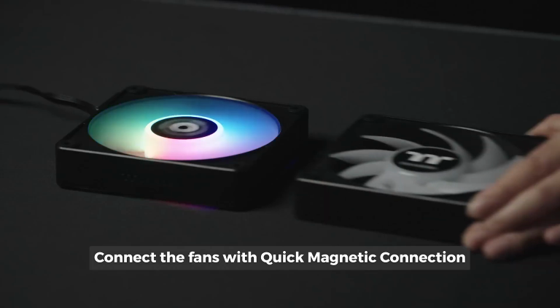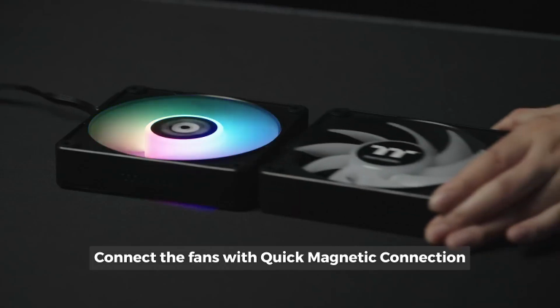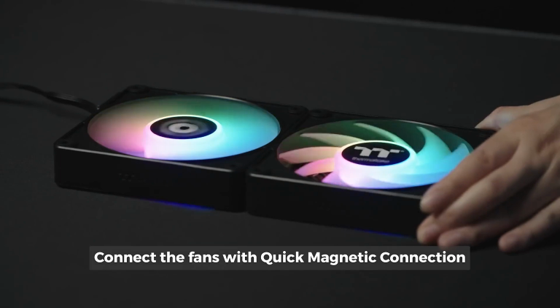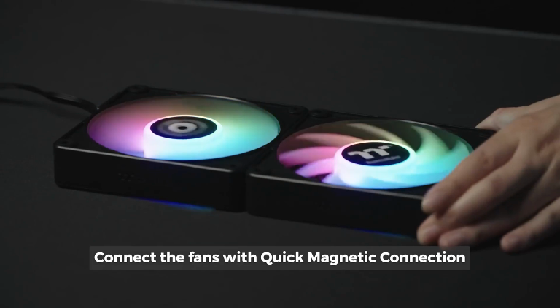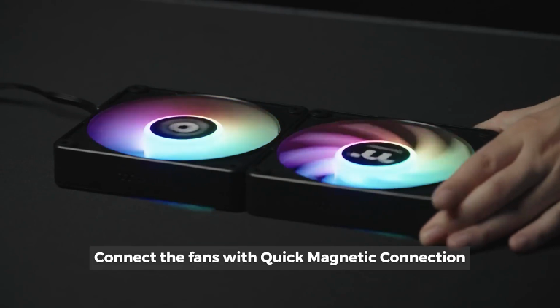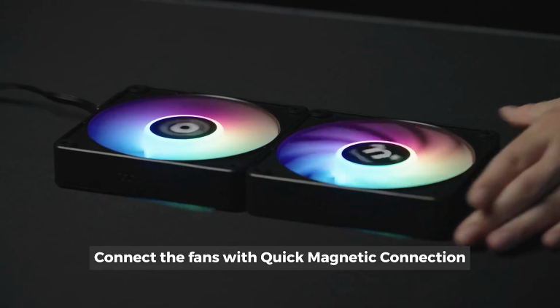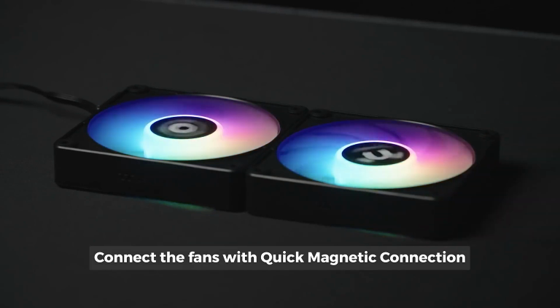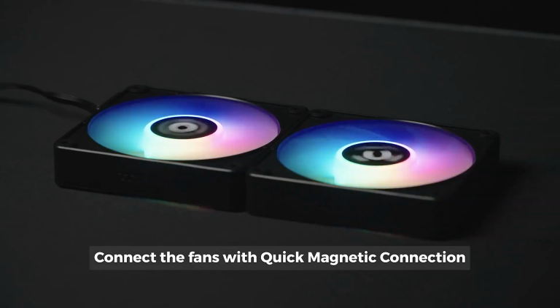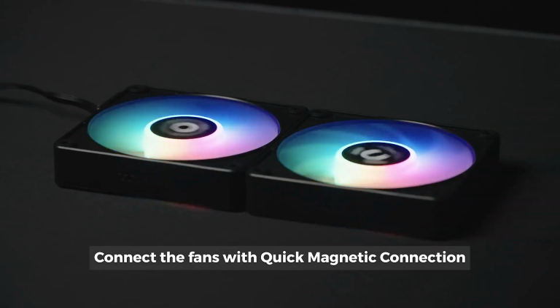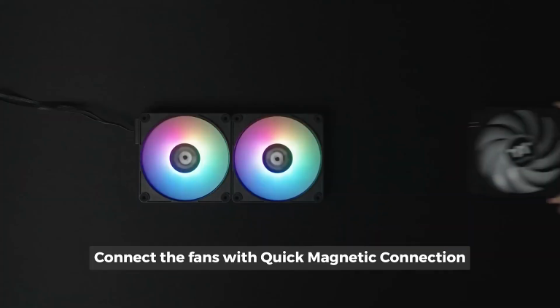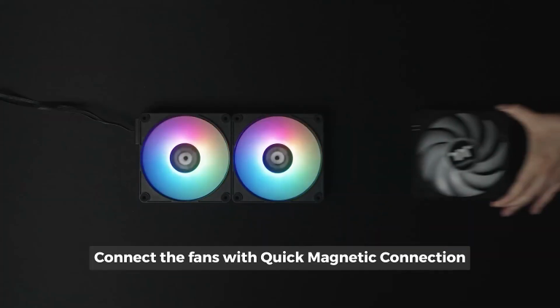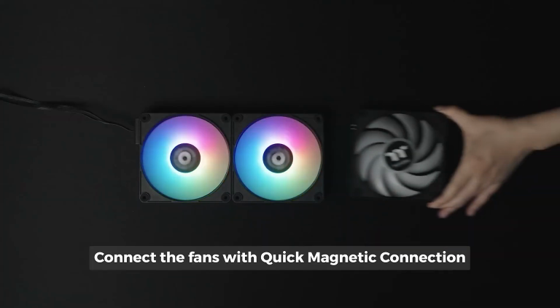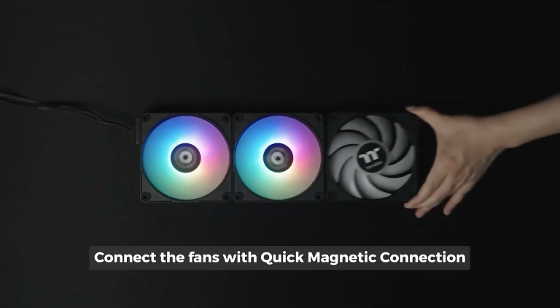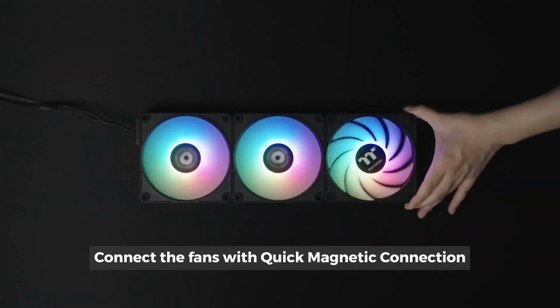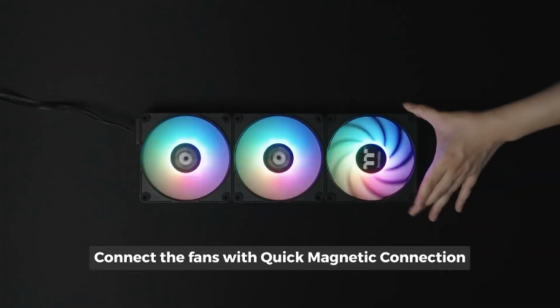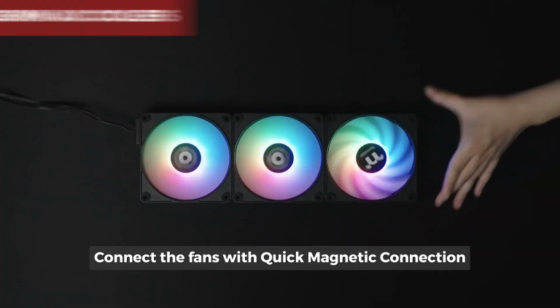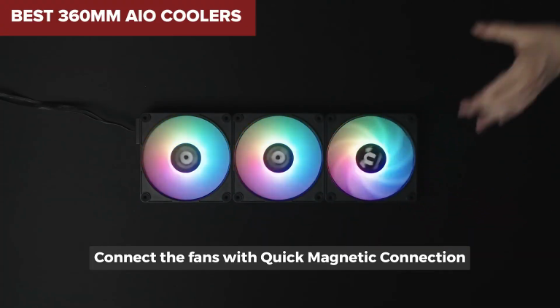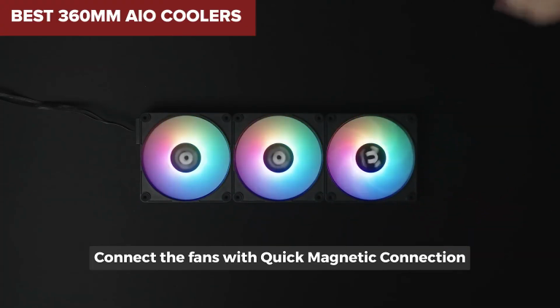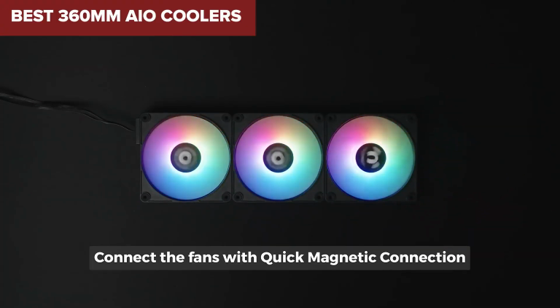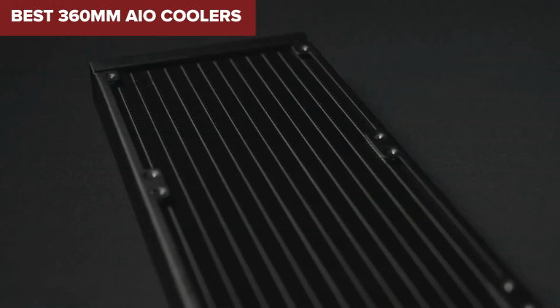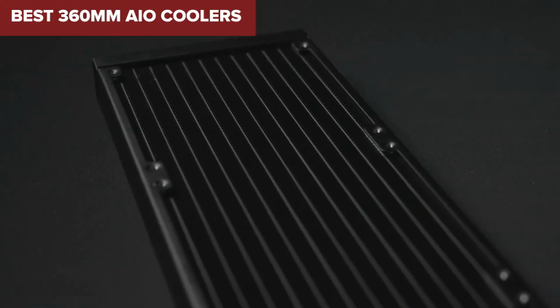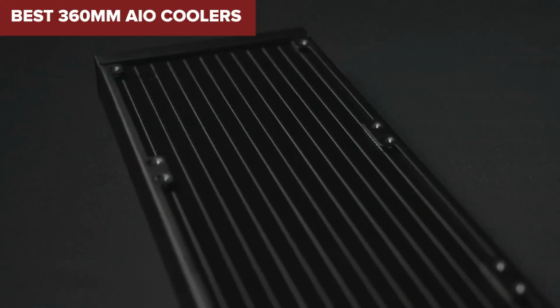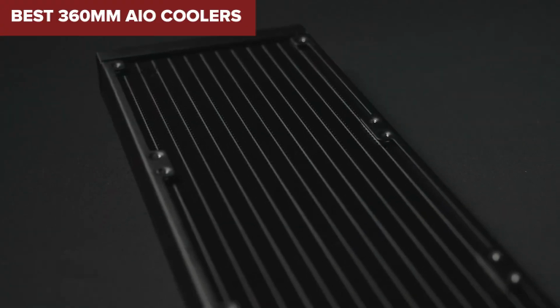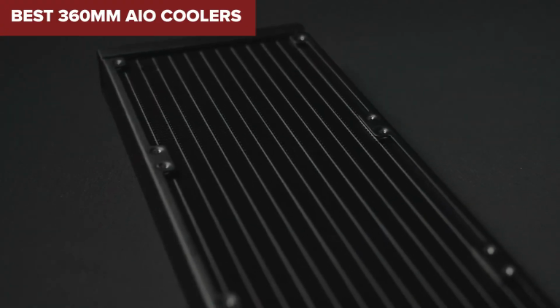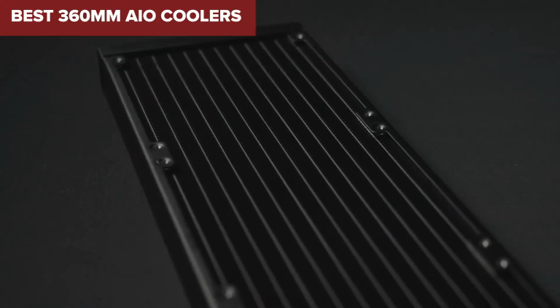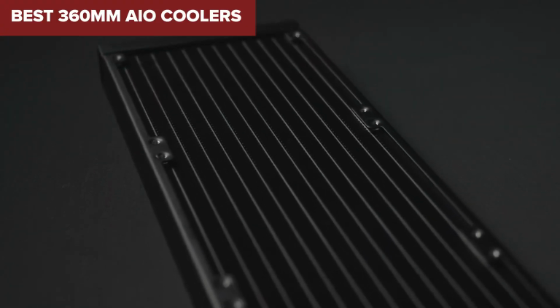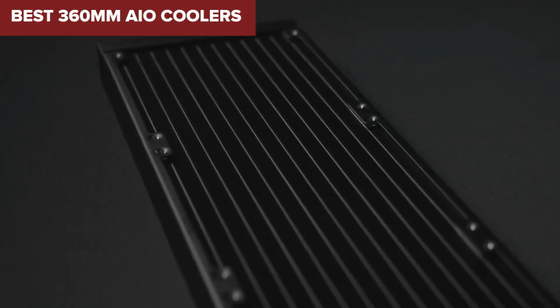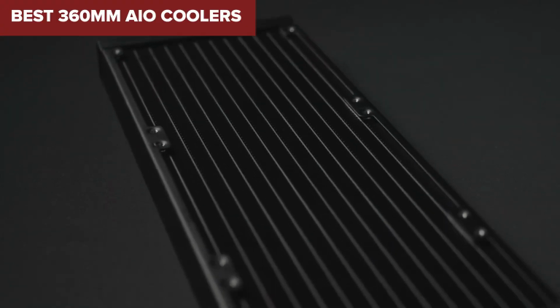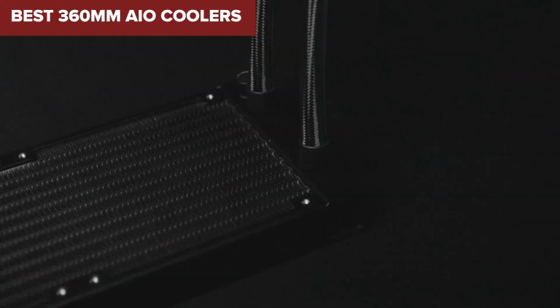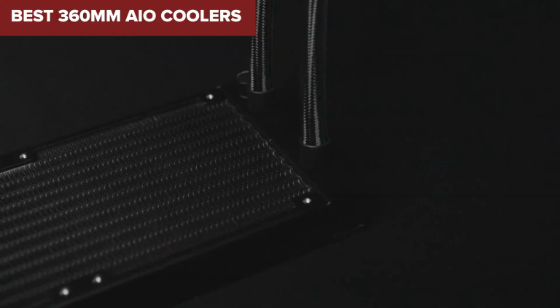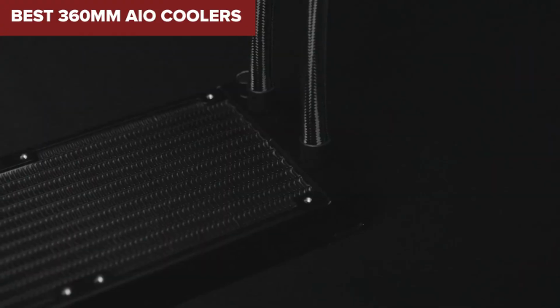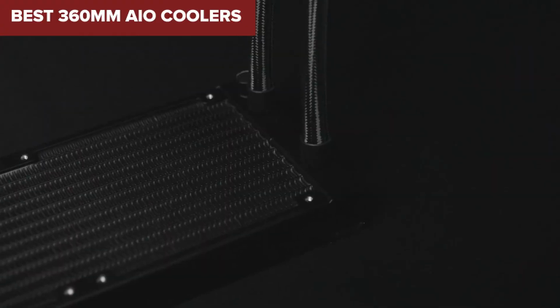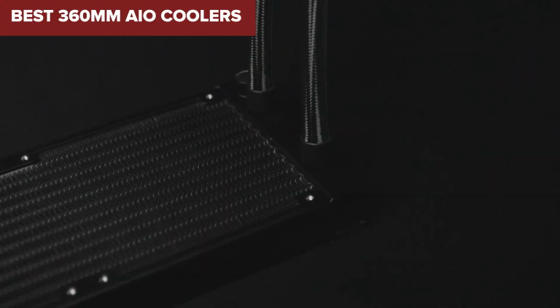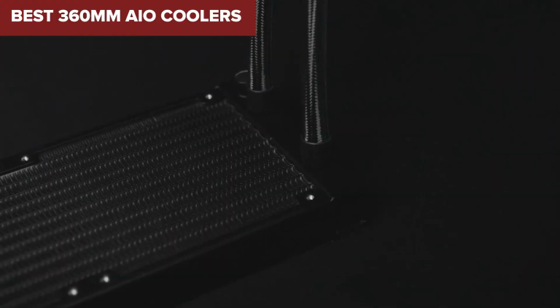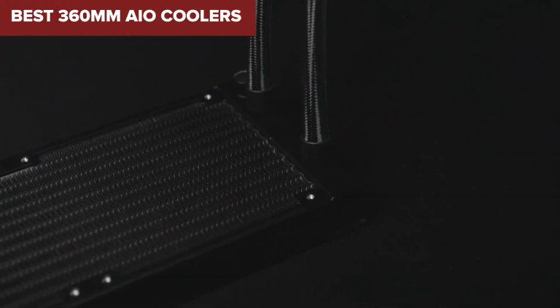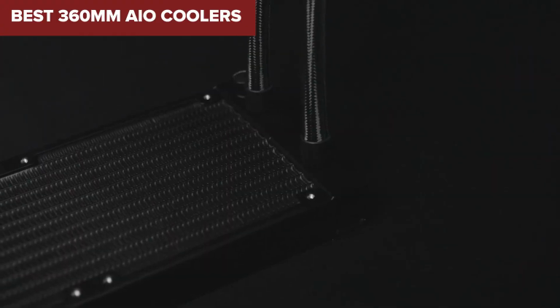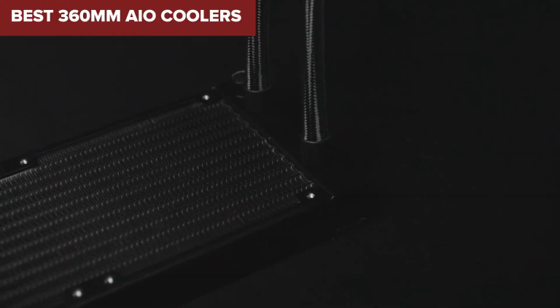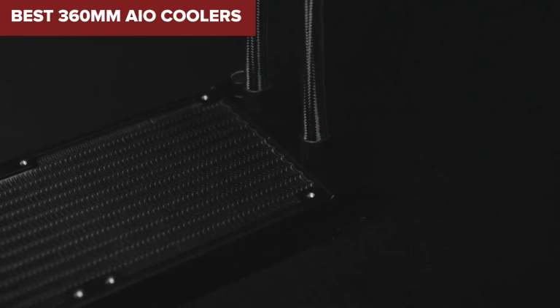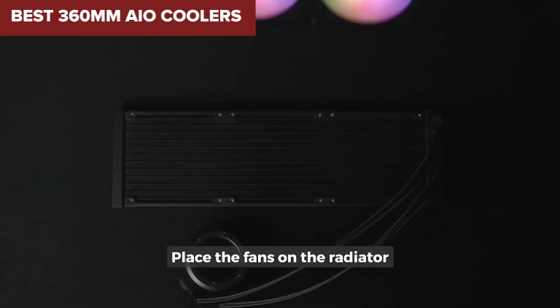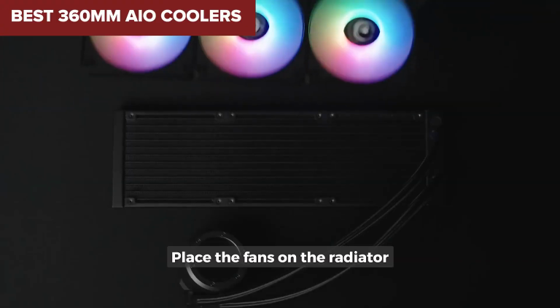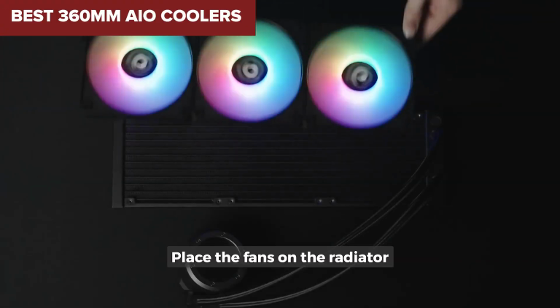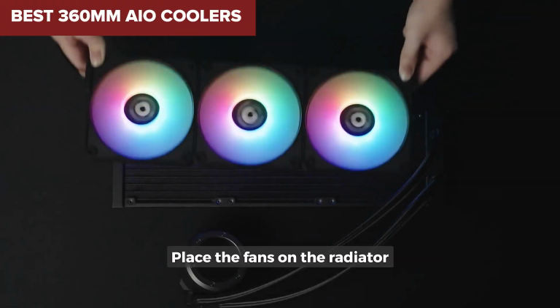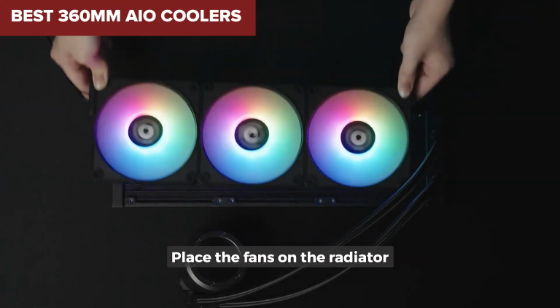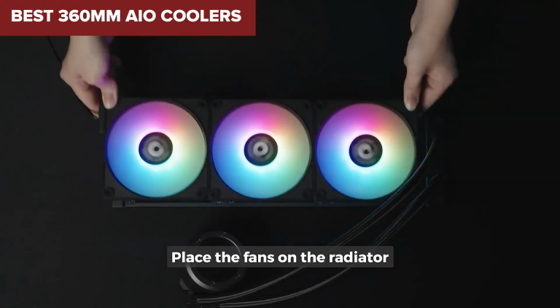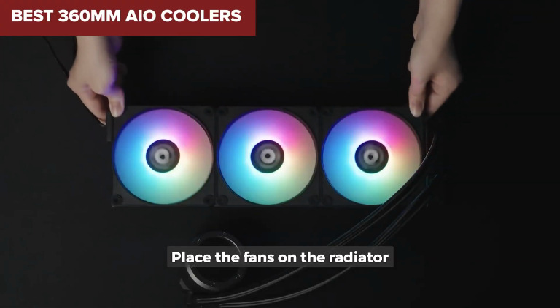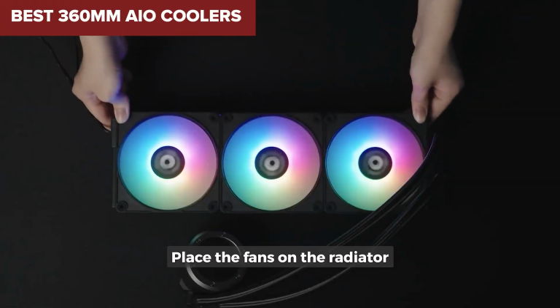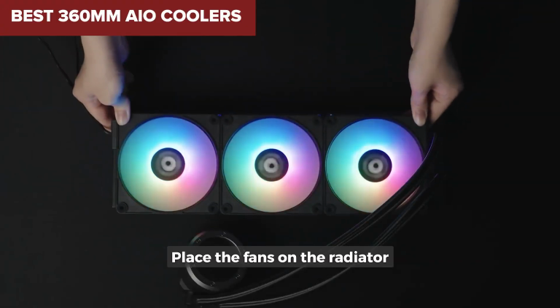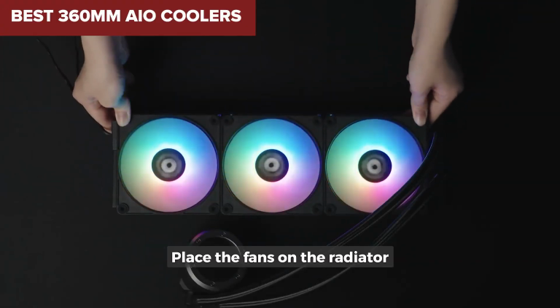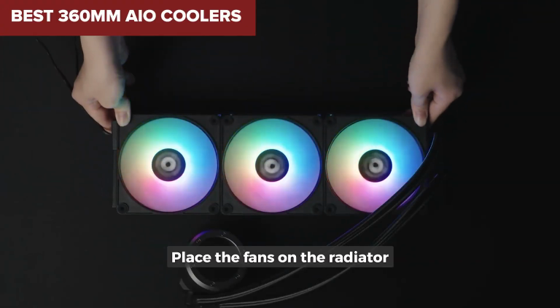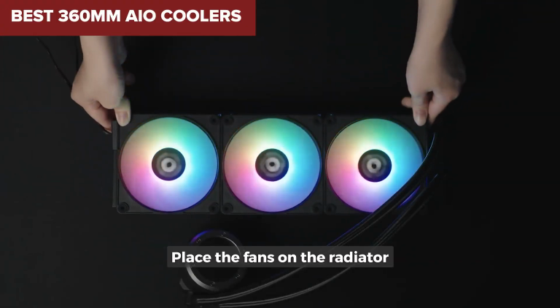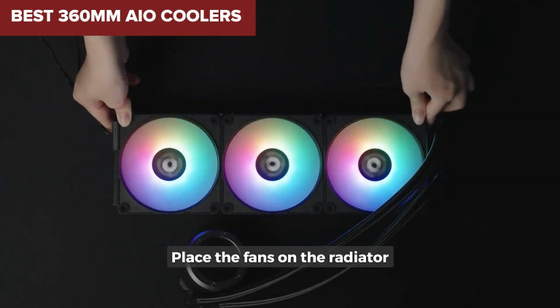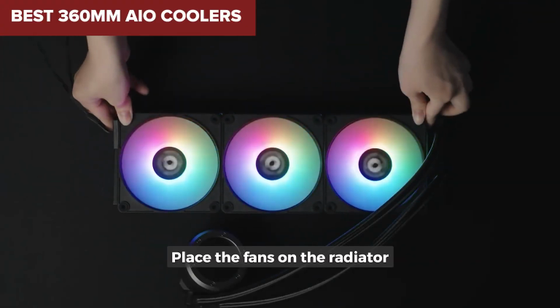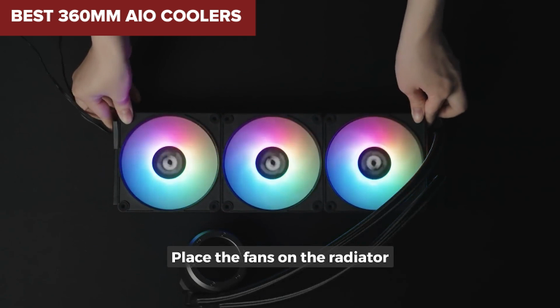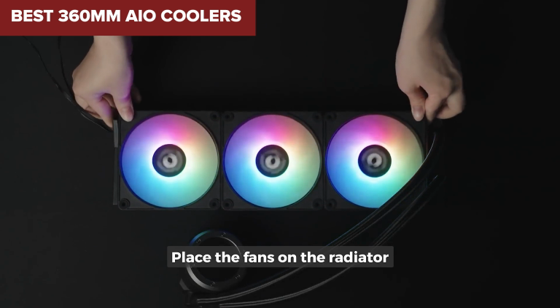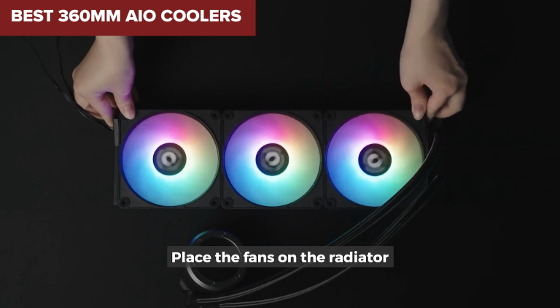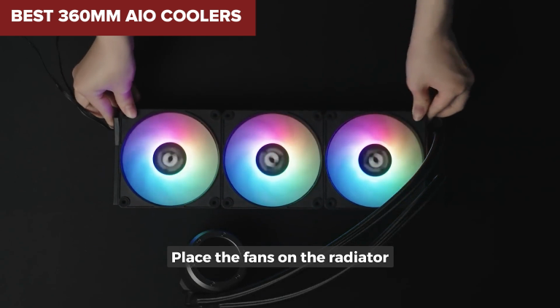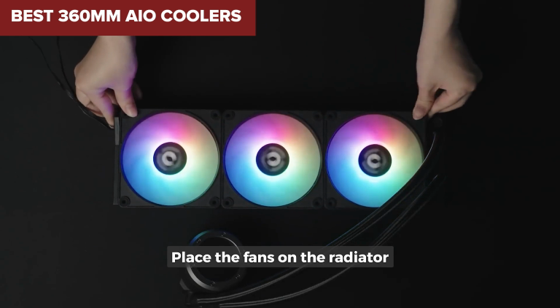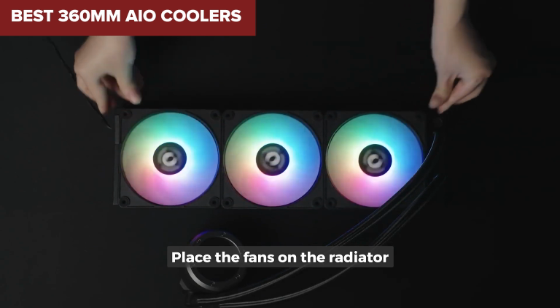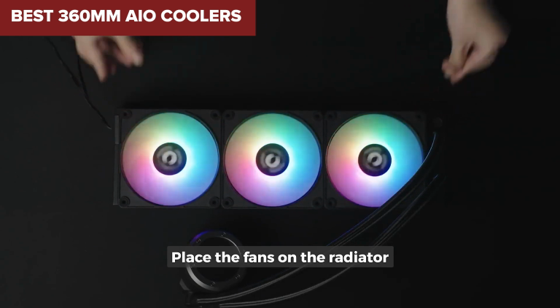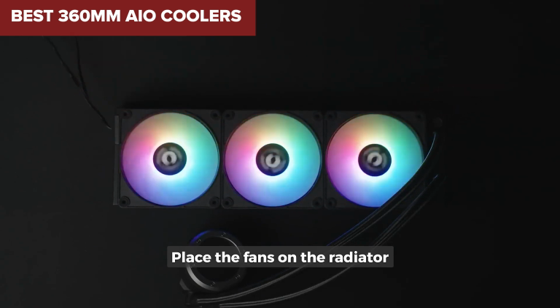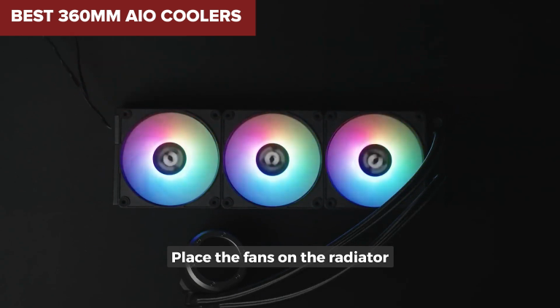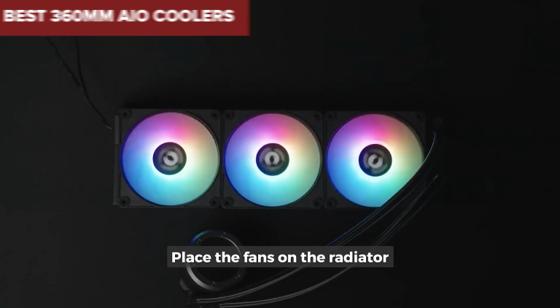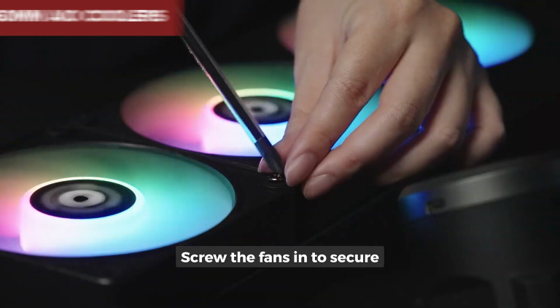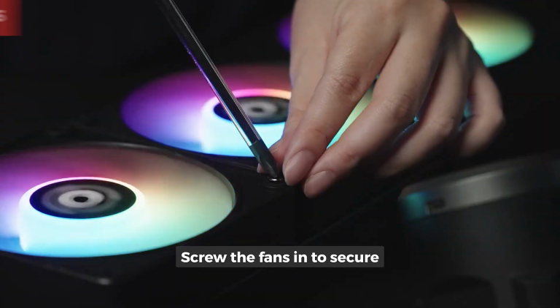Welcome to Device Lab. Today, we'll be examining the best 360mm AIO coolers.